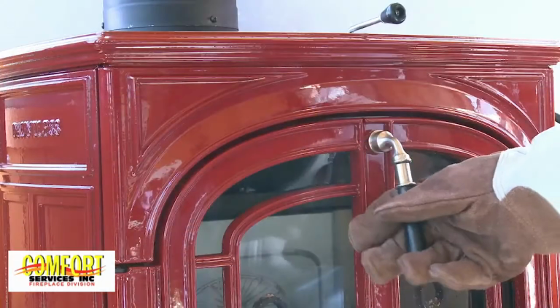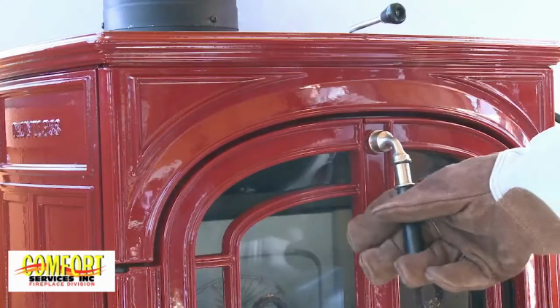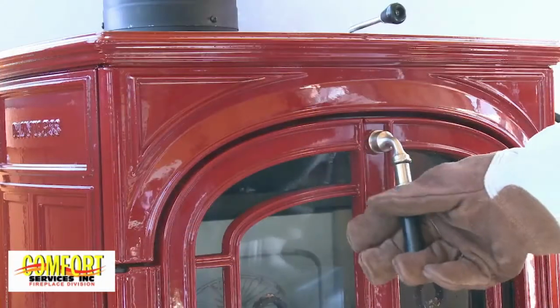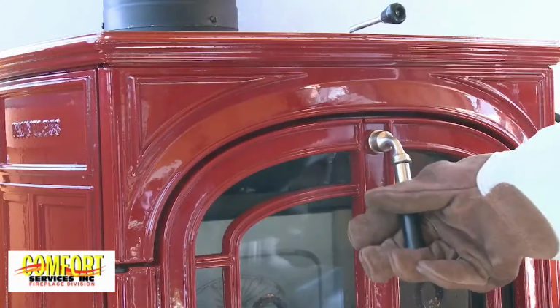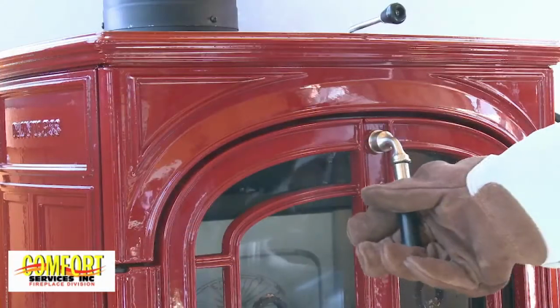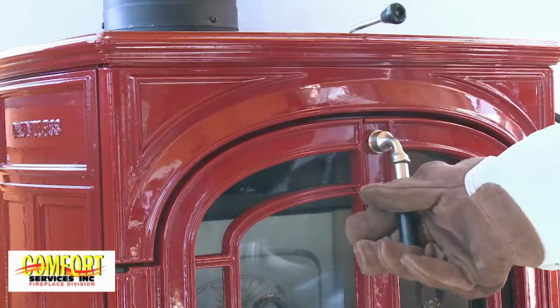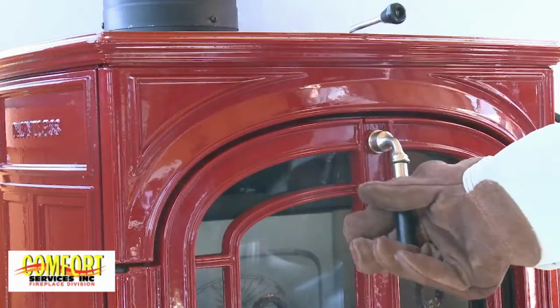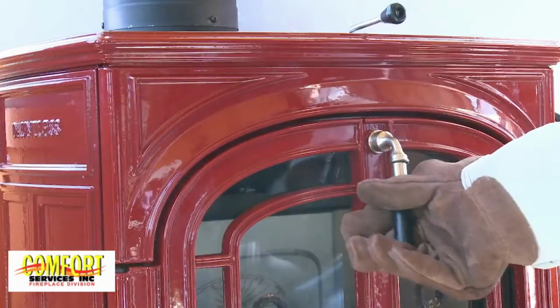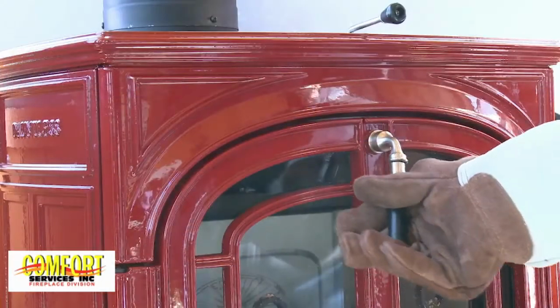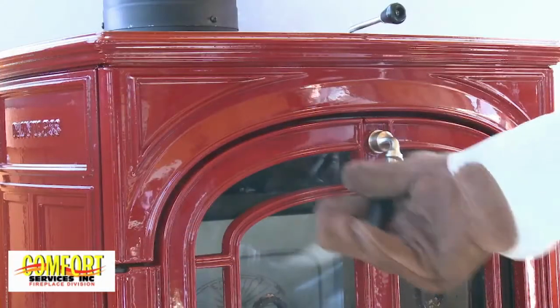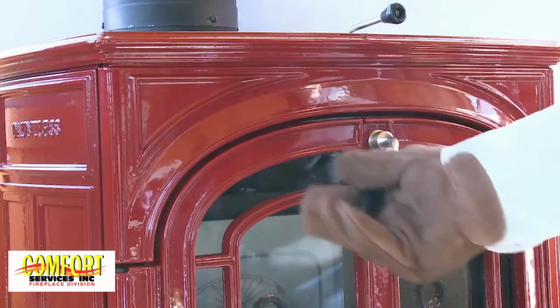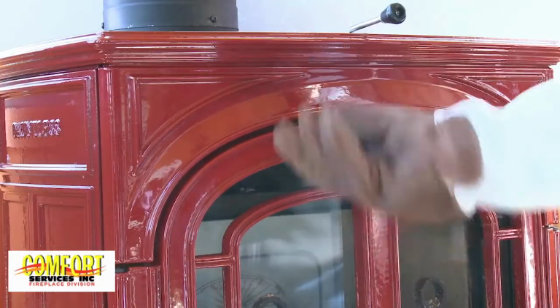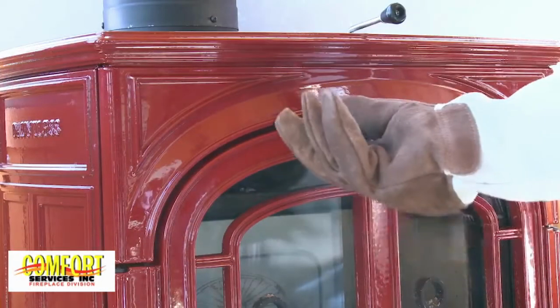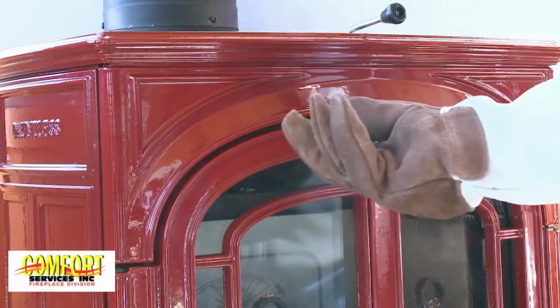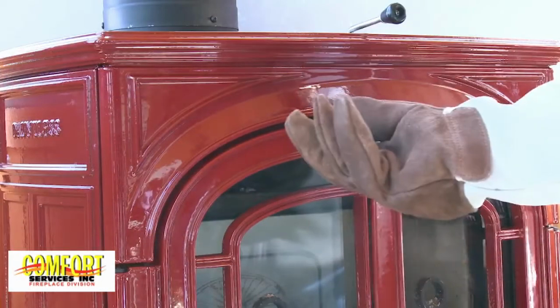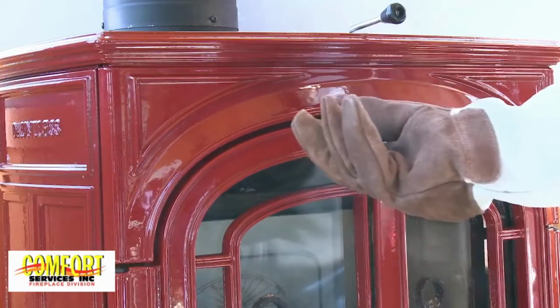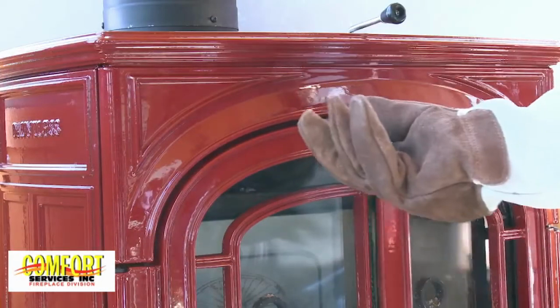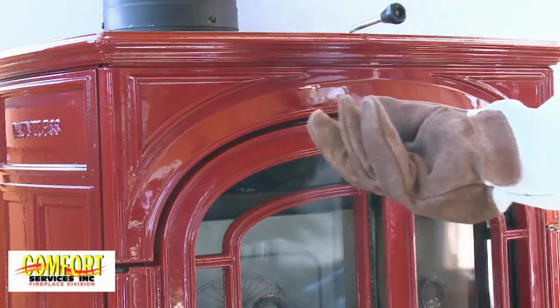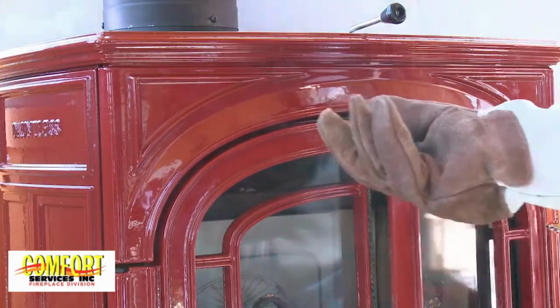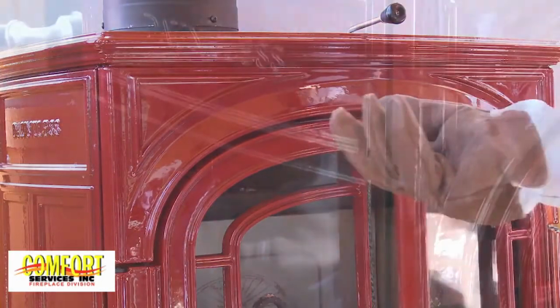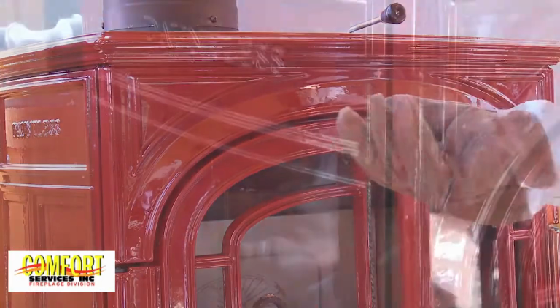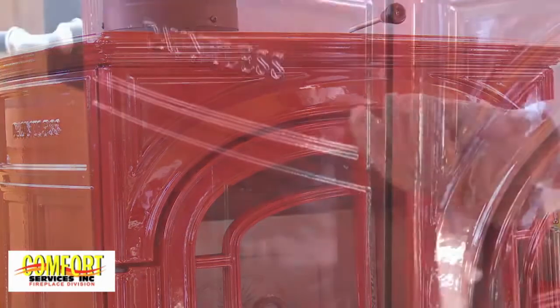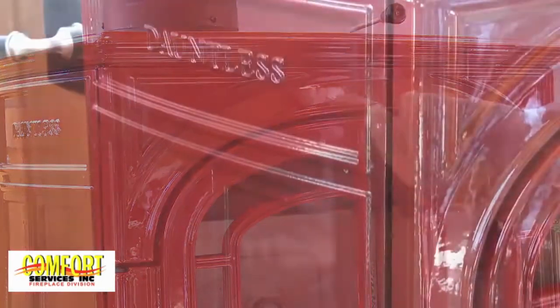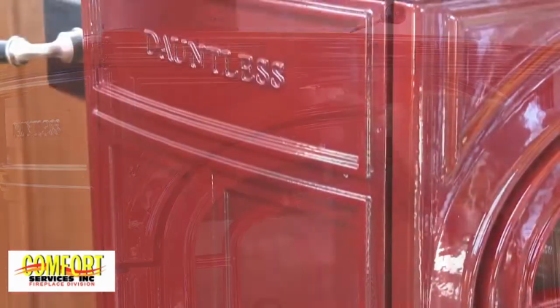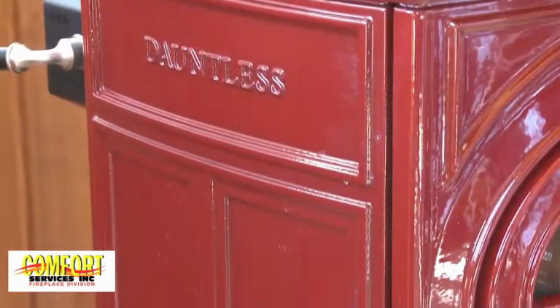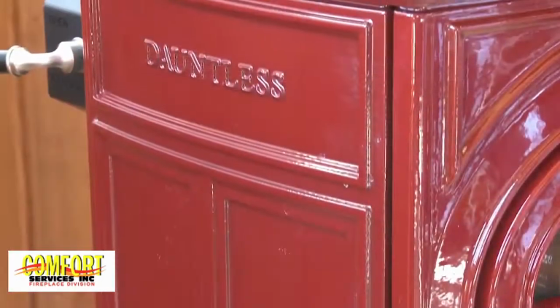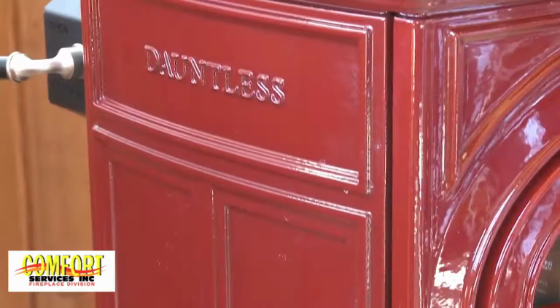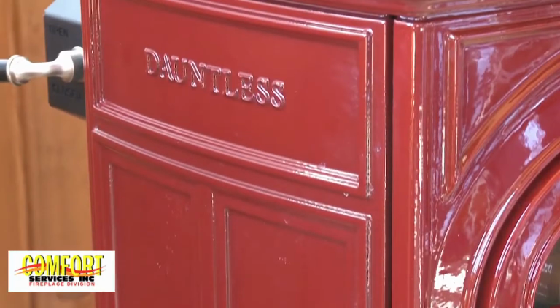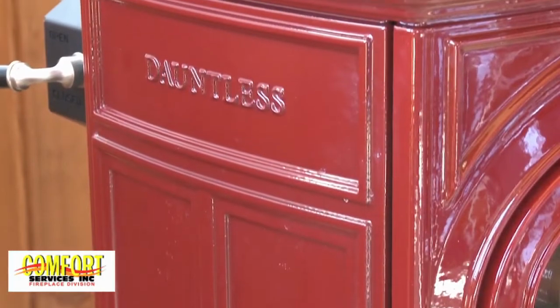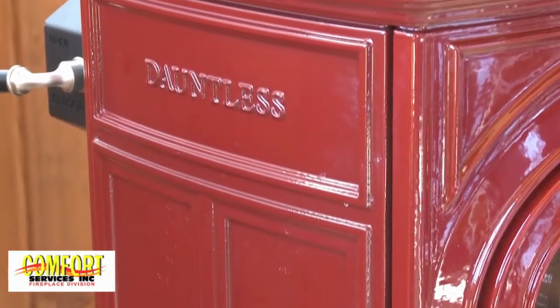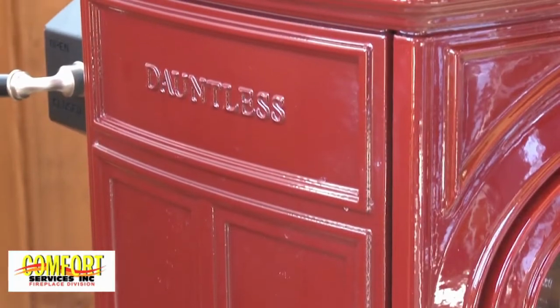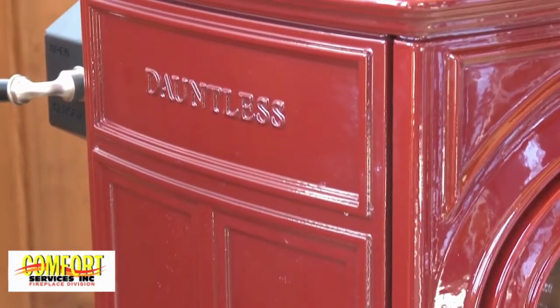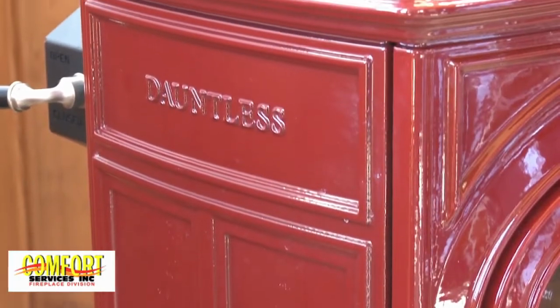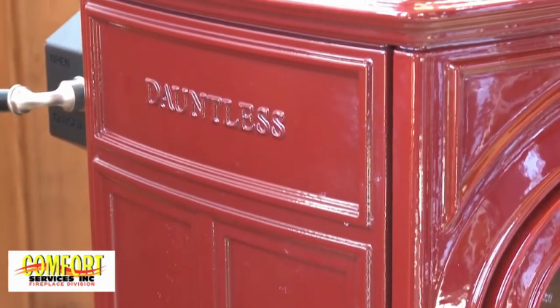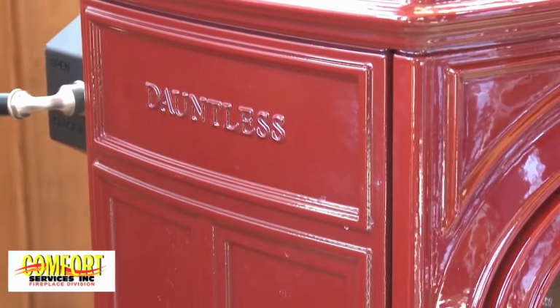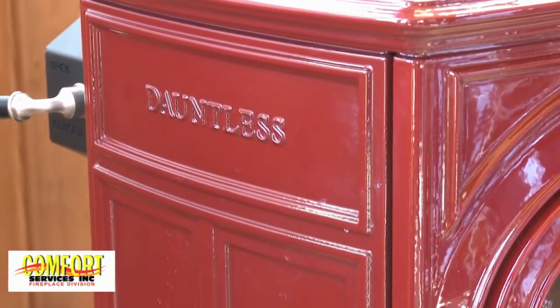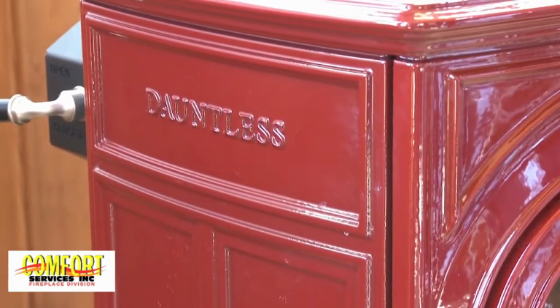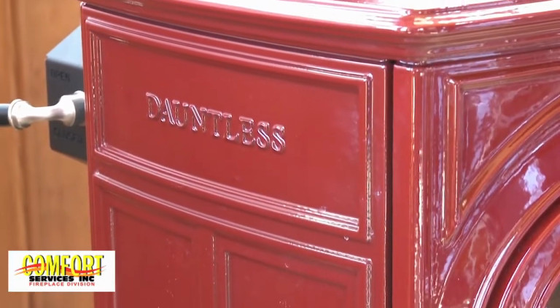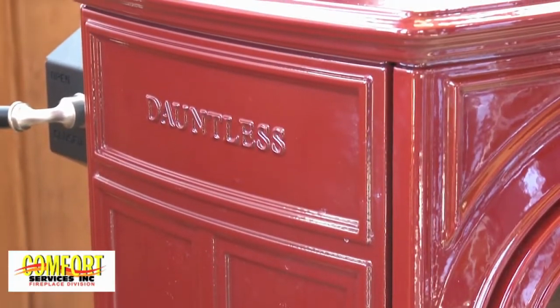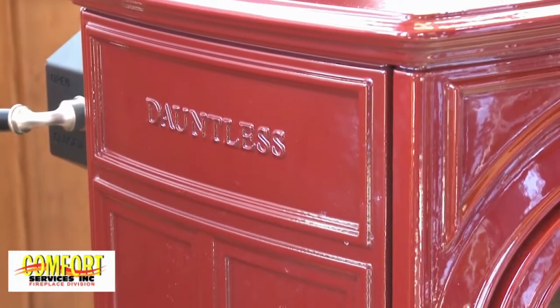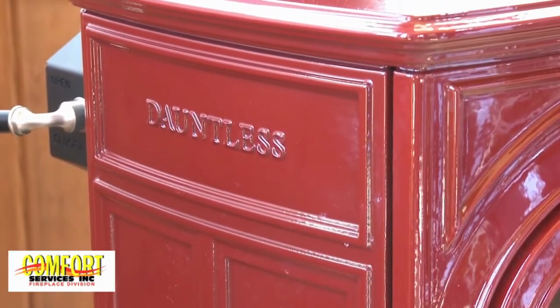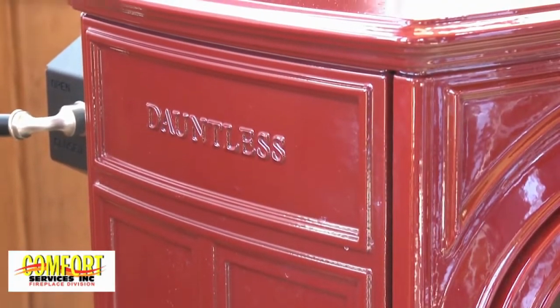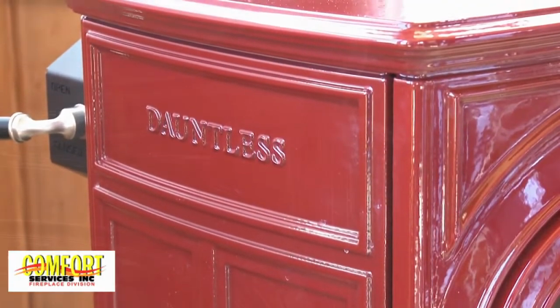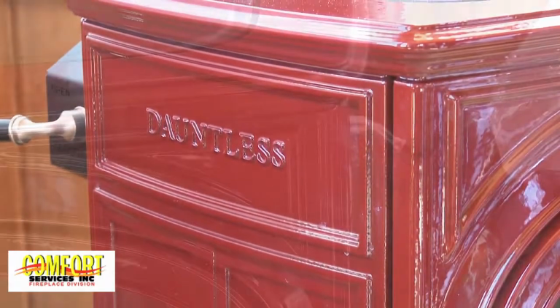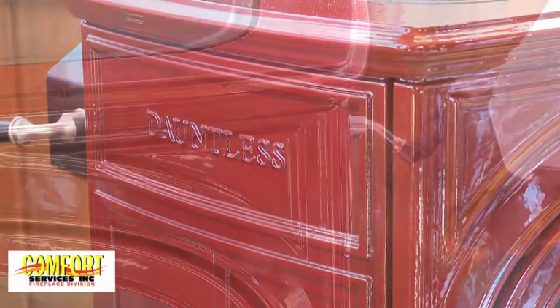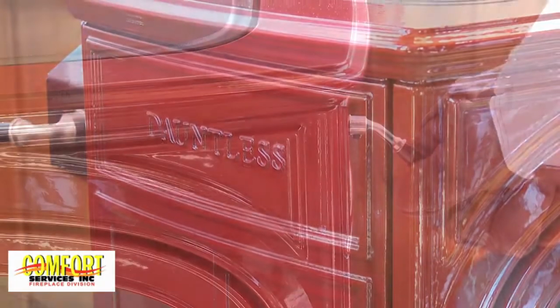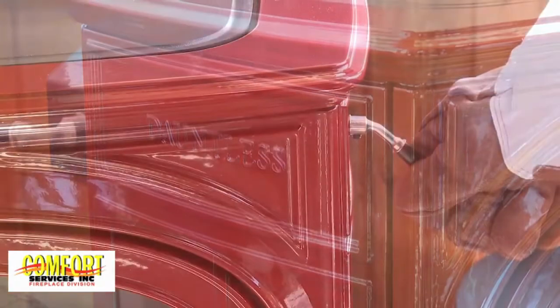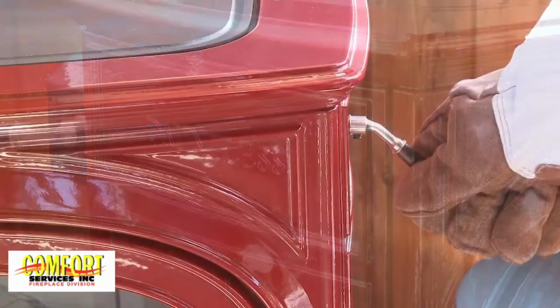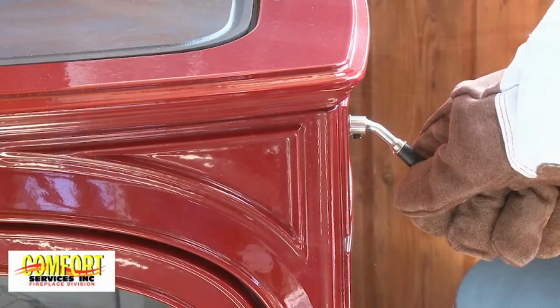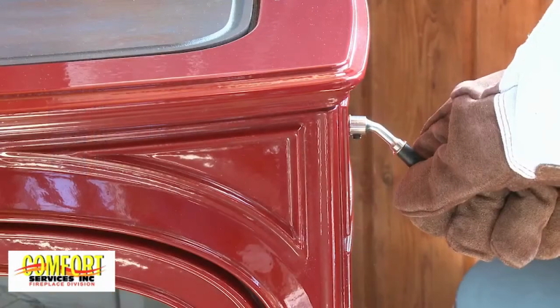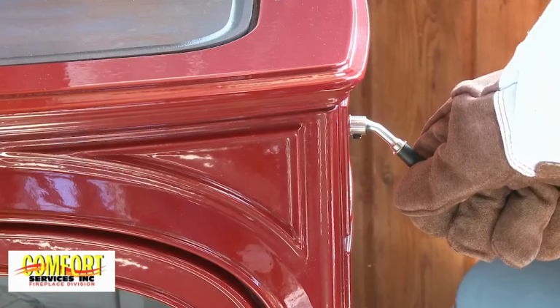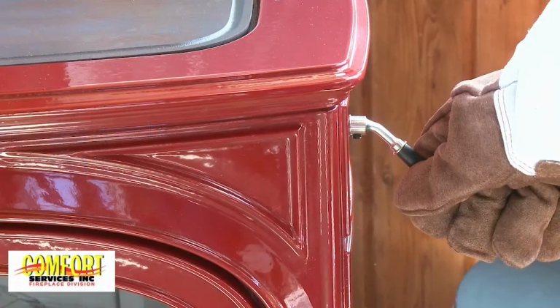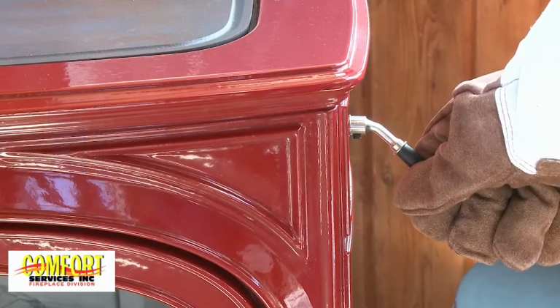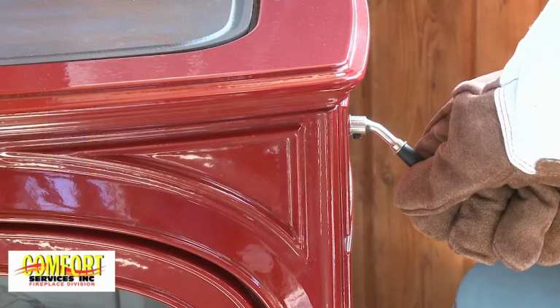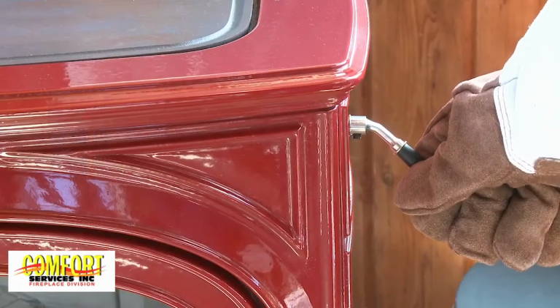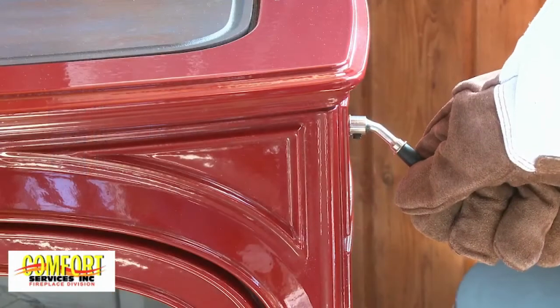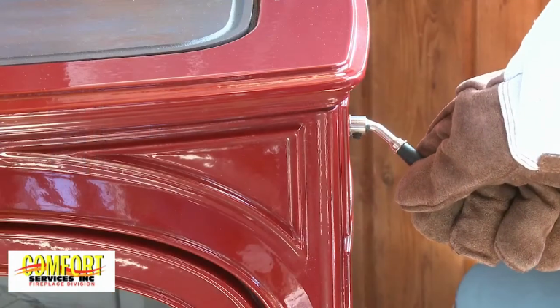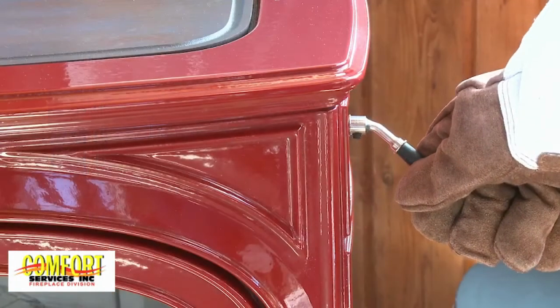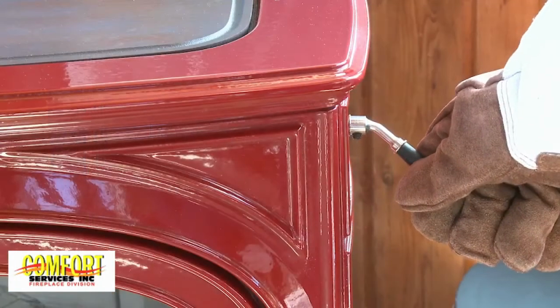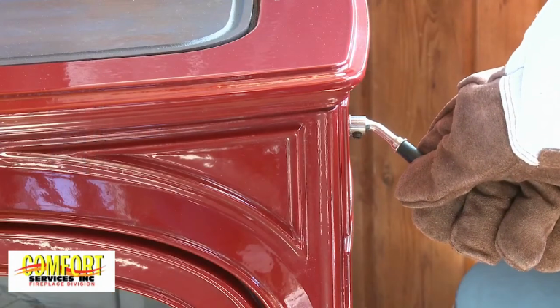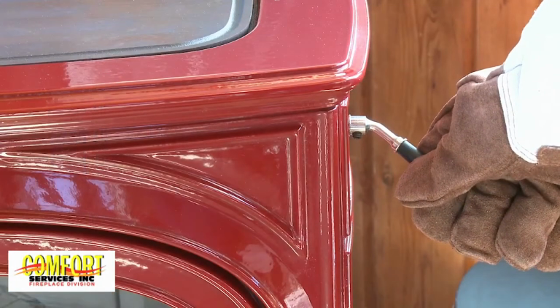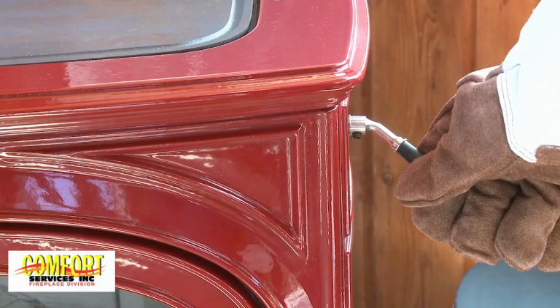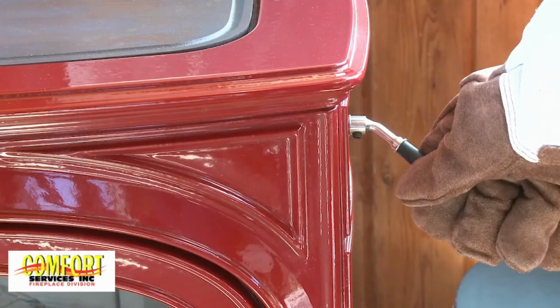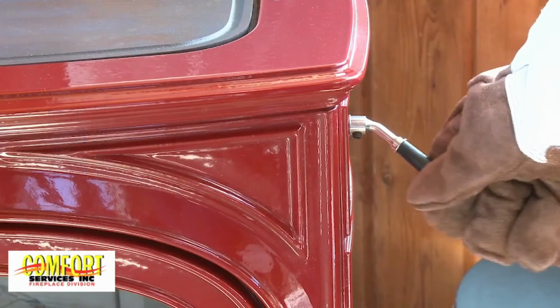Meticulously crafted with convenience in mind, the Dauntless FlexBurn showcases features any wood burner would appreciate.